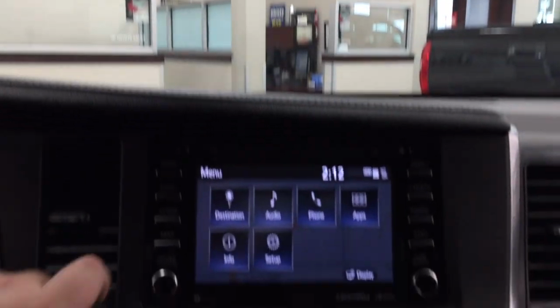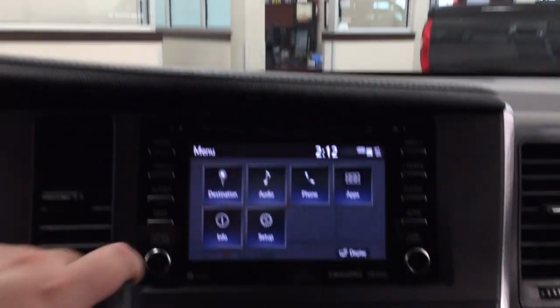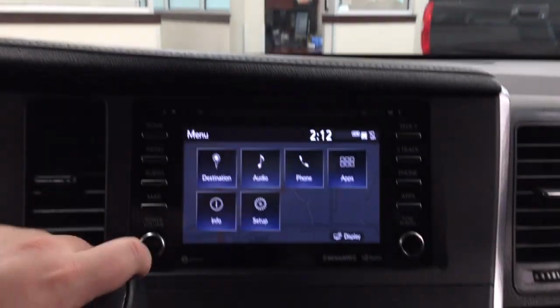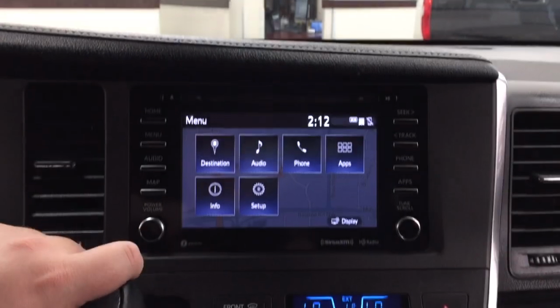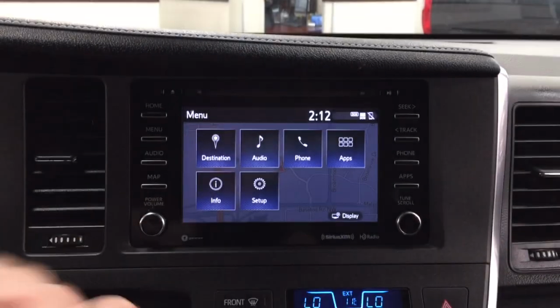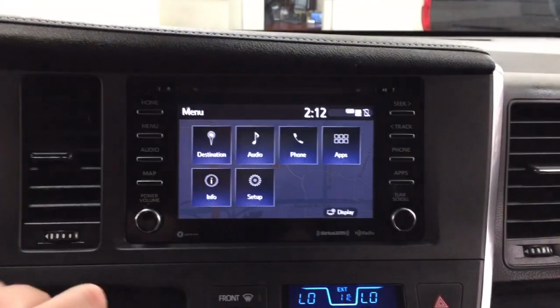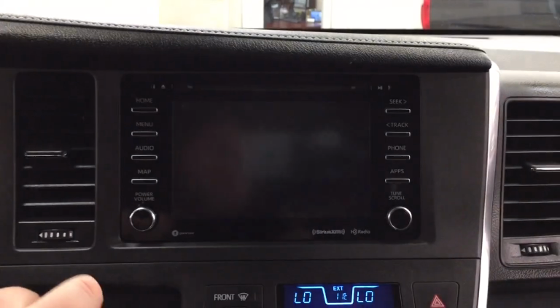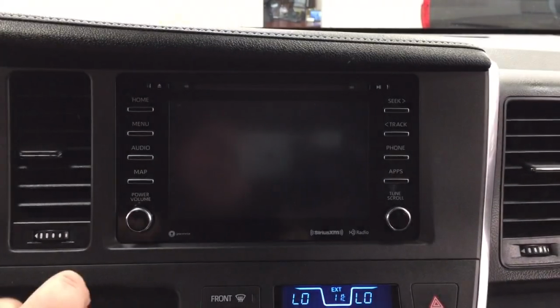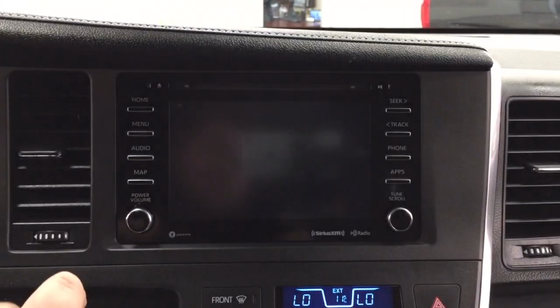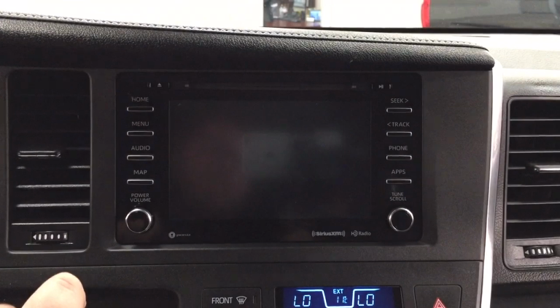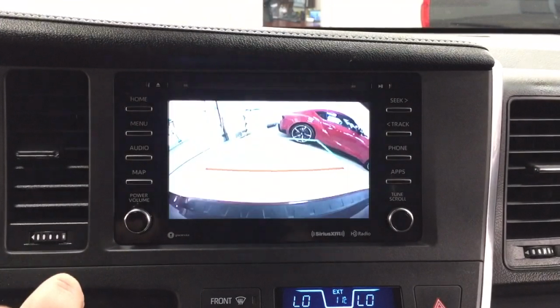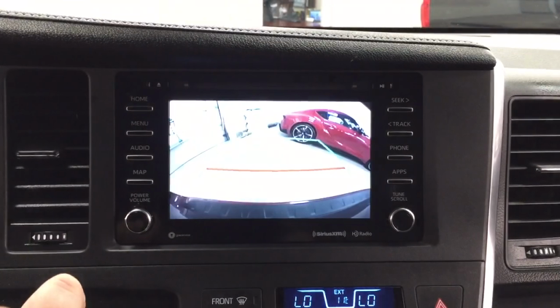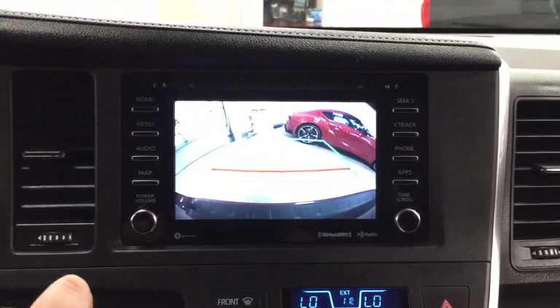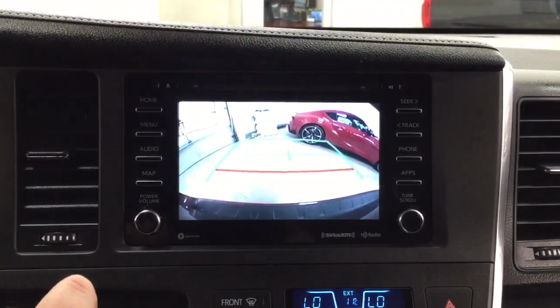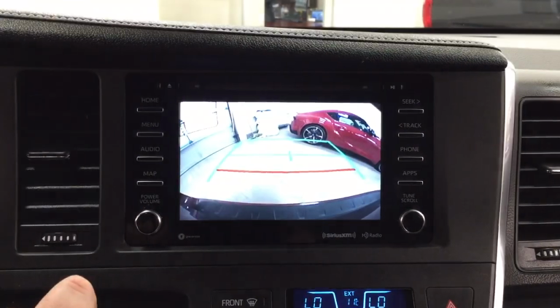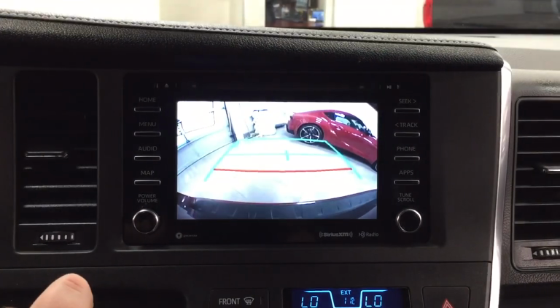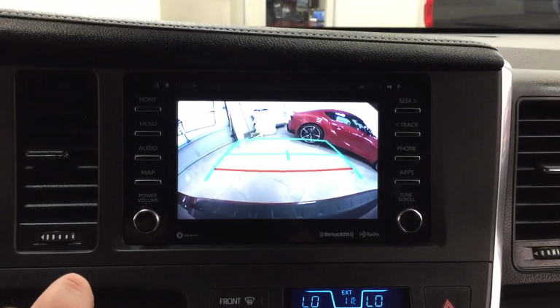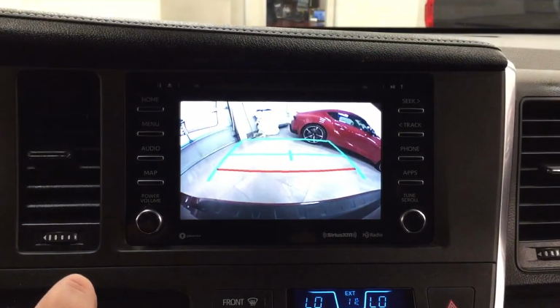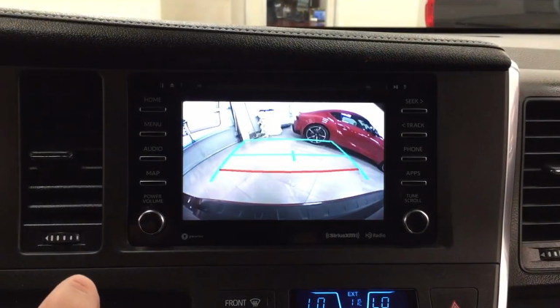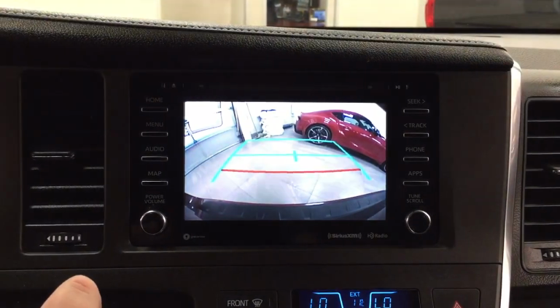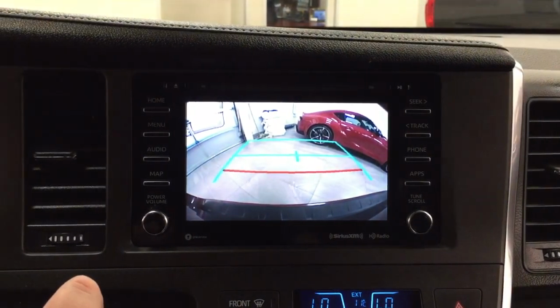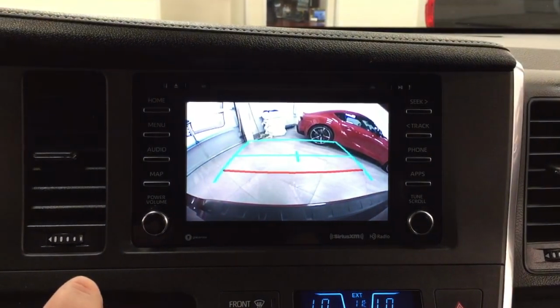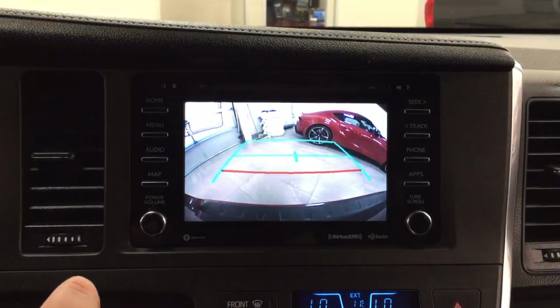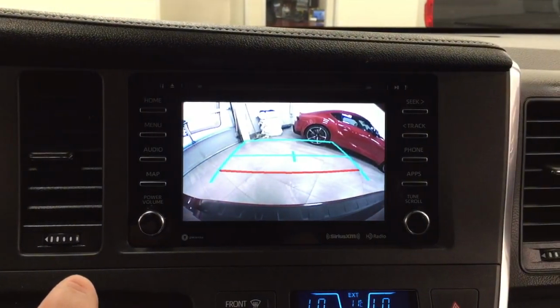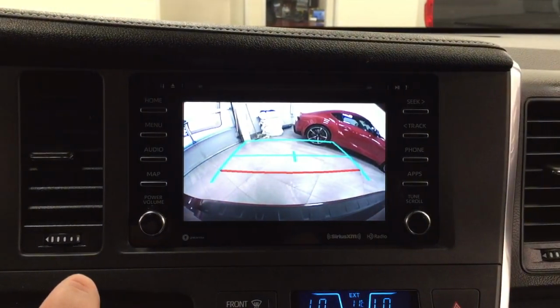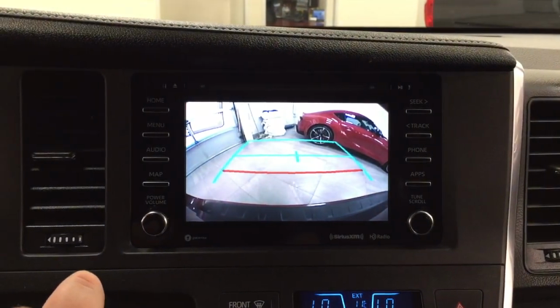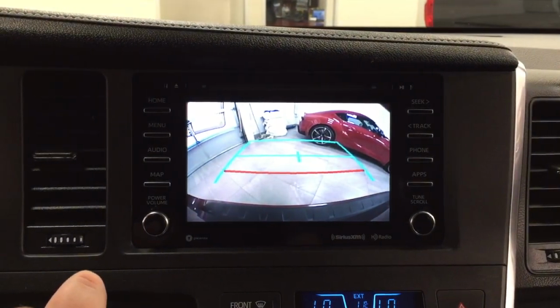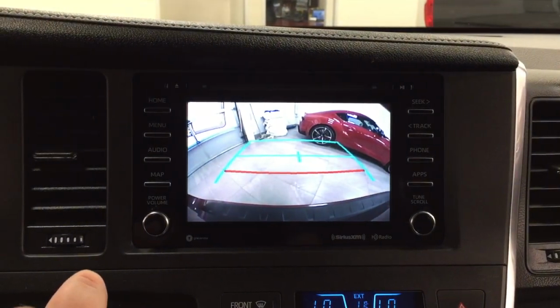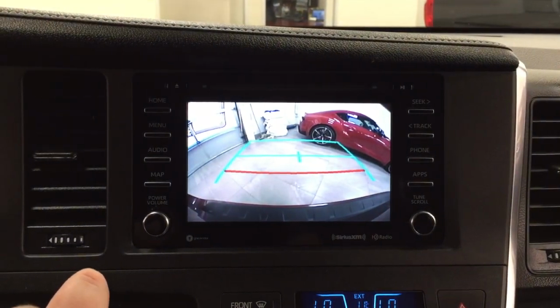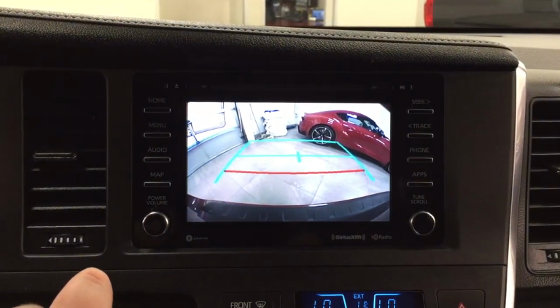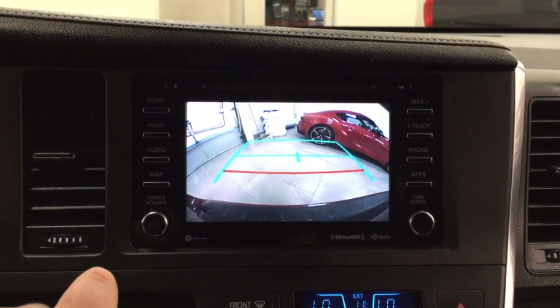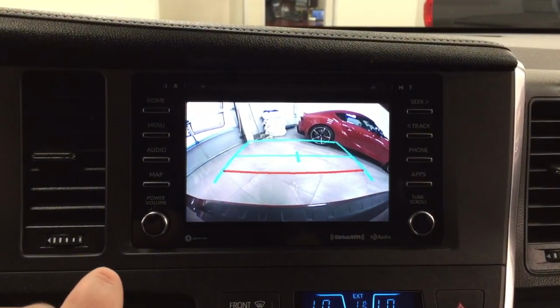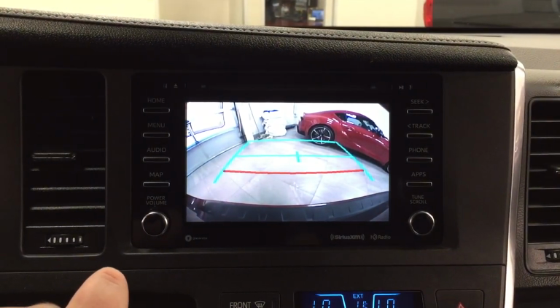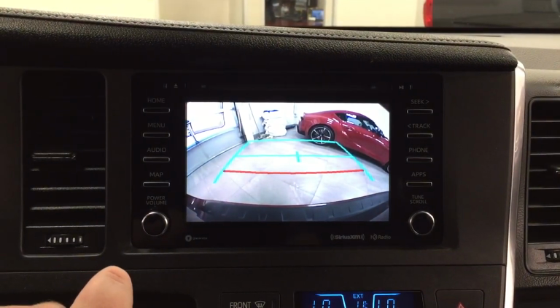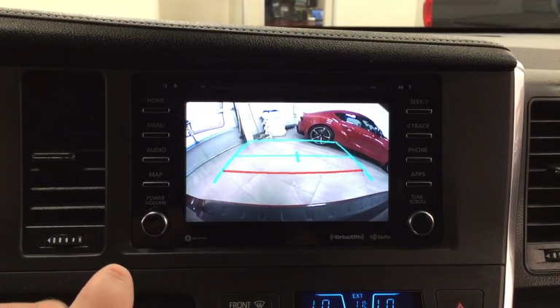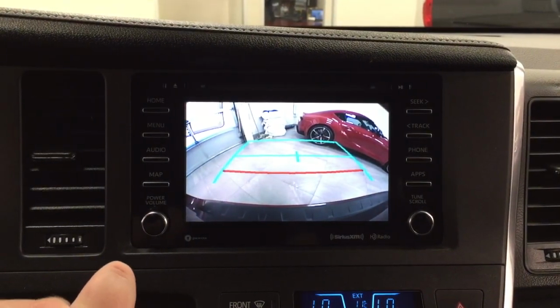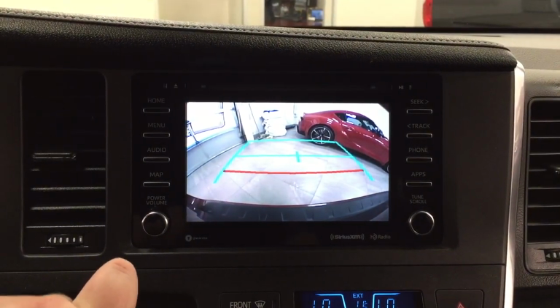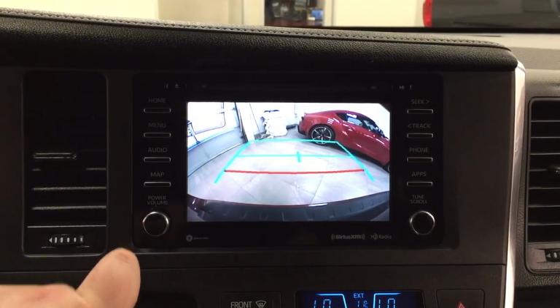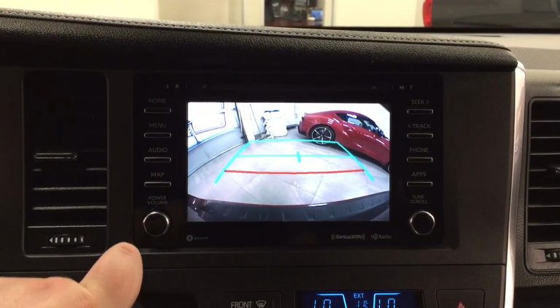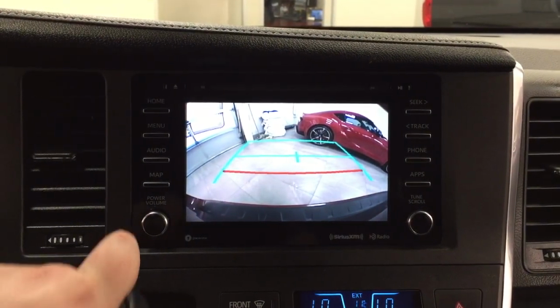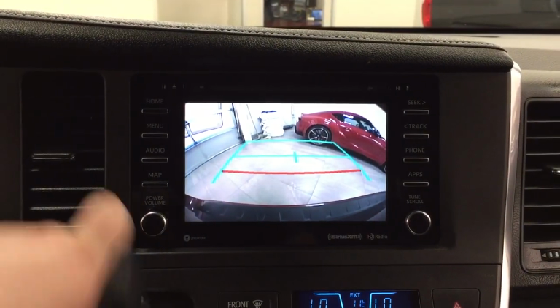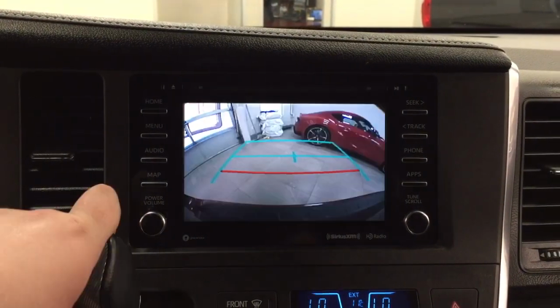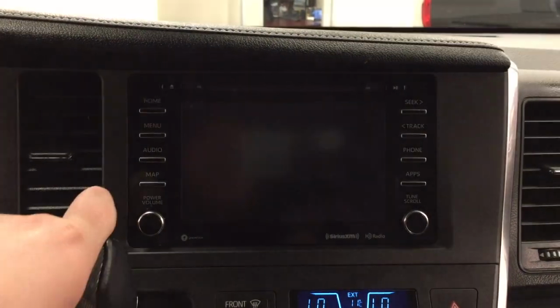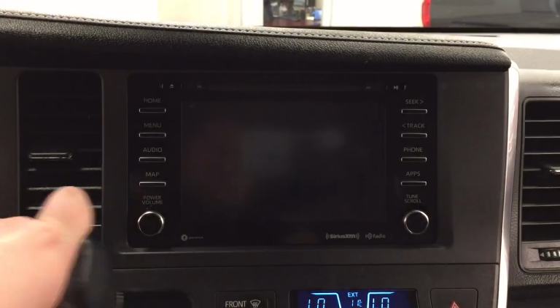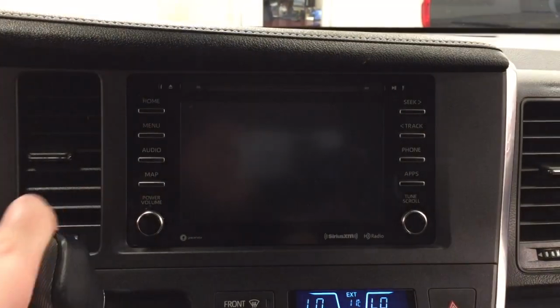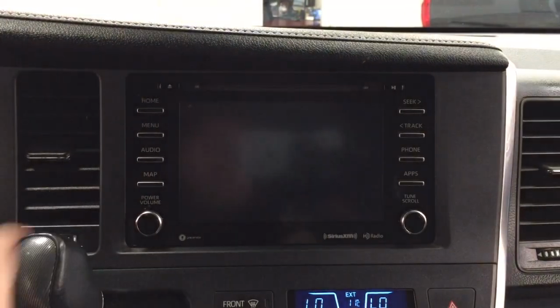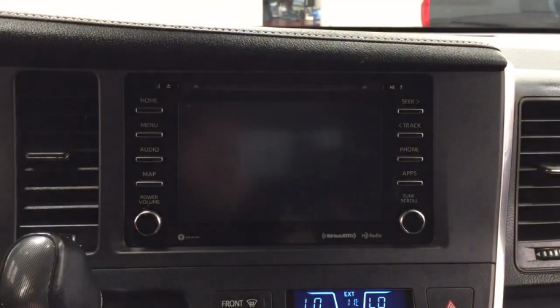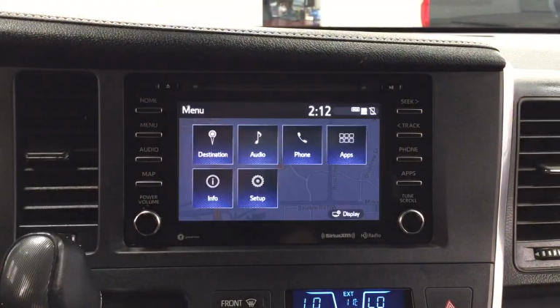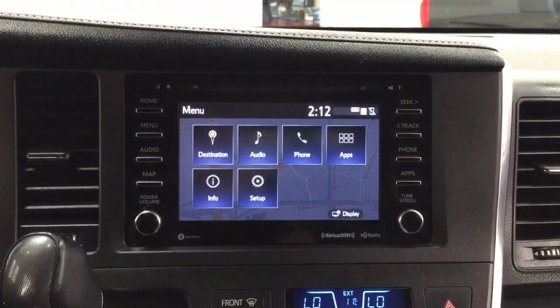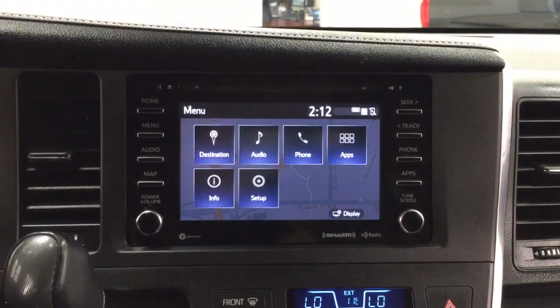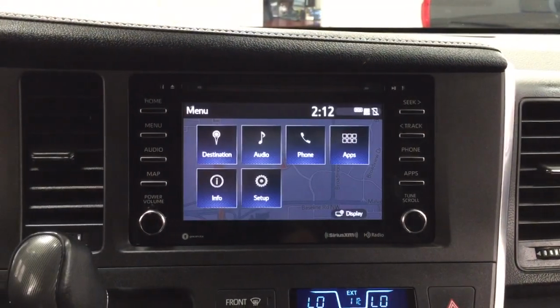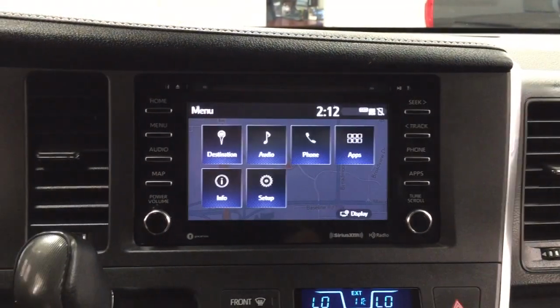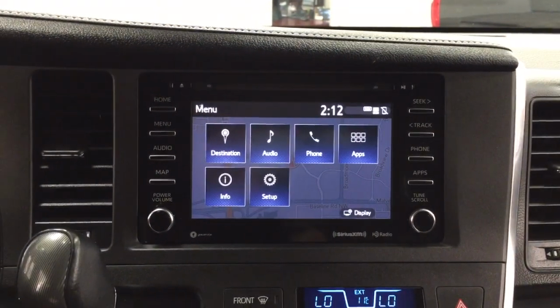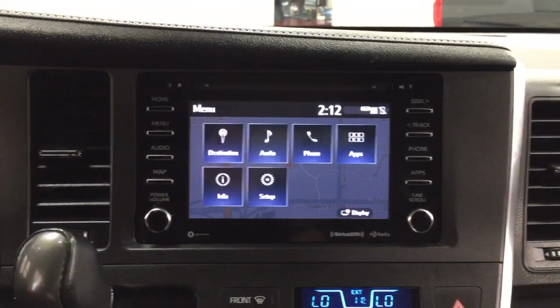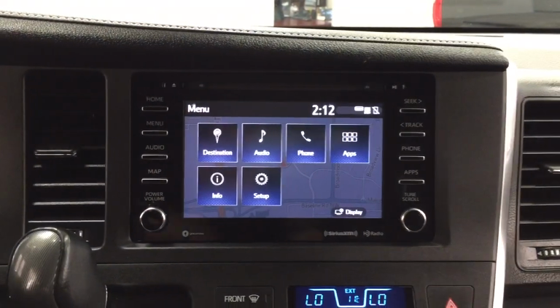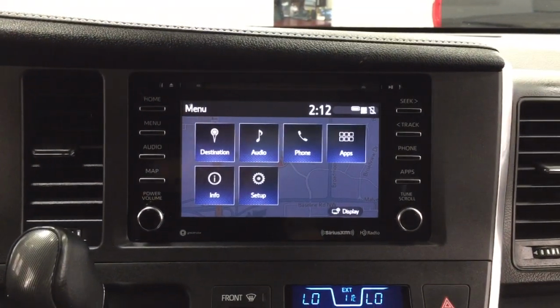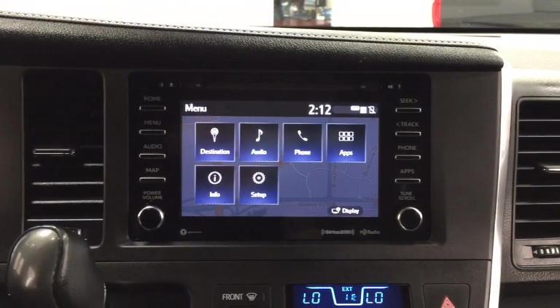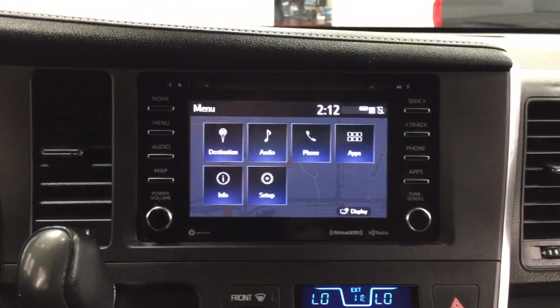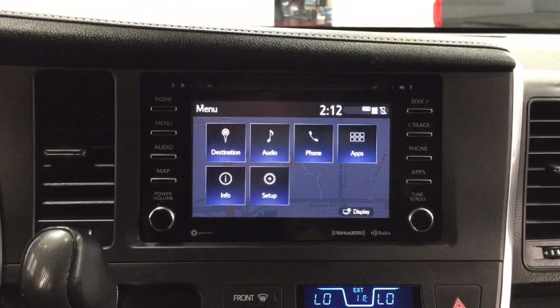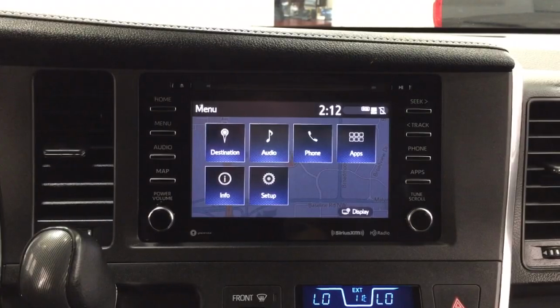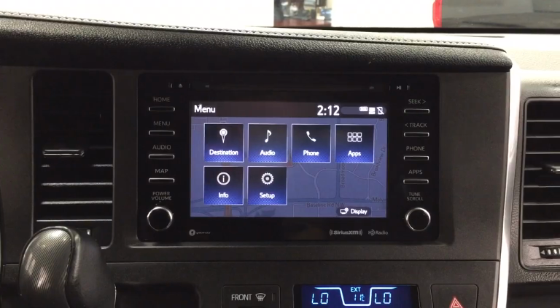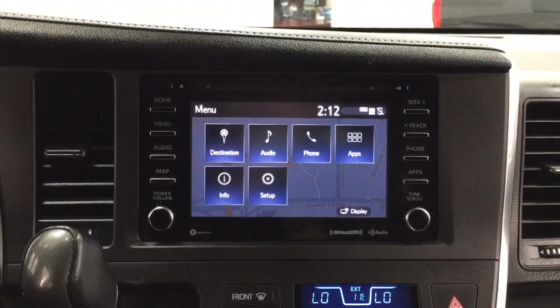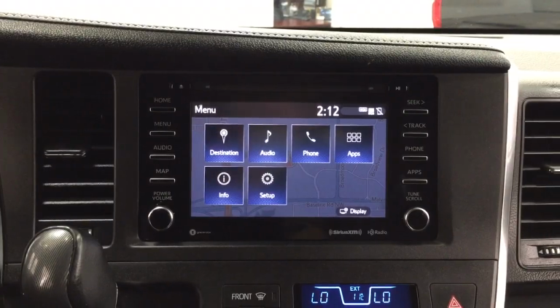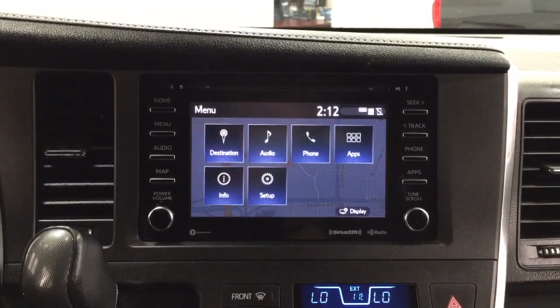And then taking a look at the backup camera, as you can see, you have those nice guiding lines in there, making things much easier for you when you back into a stall.